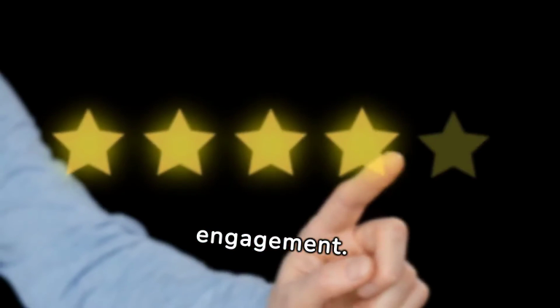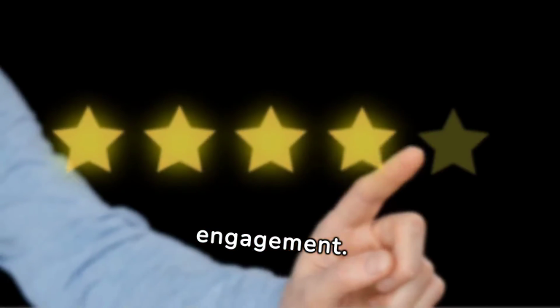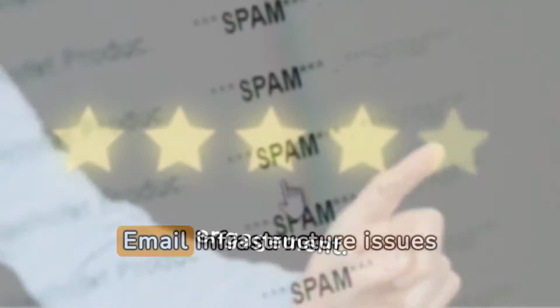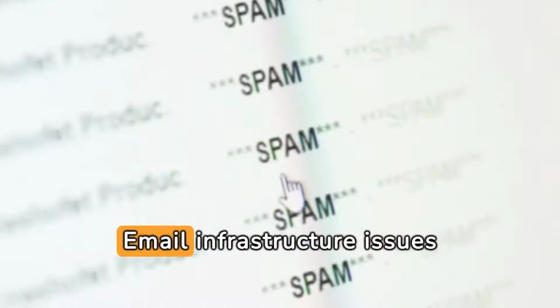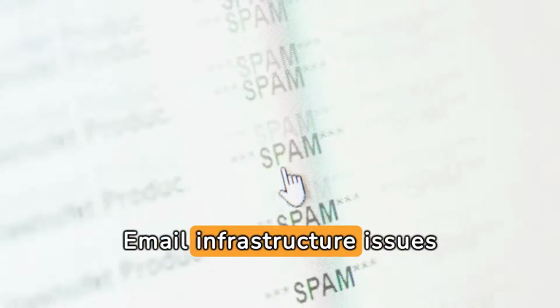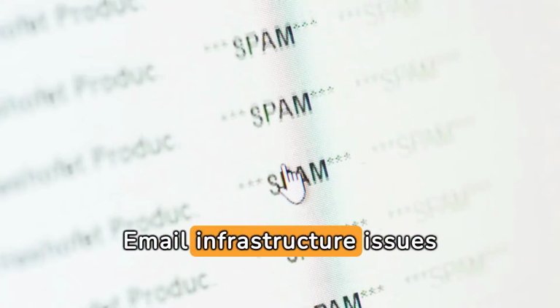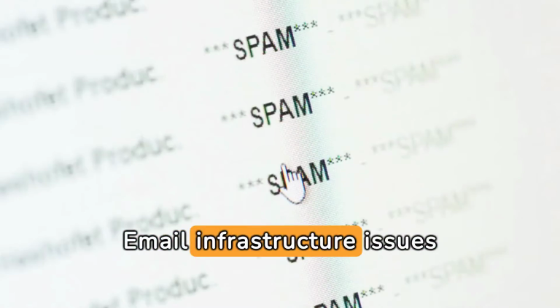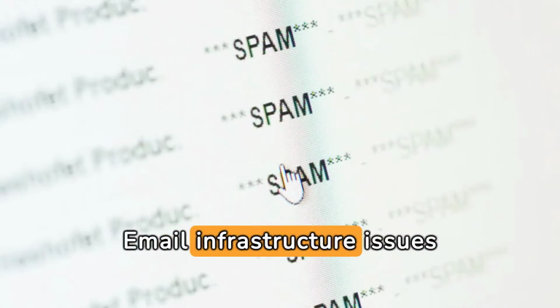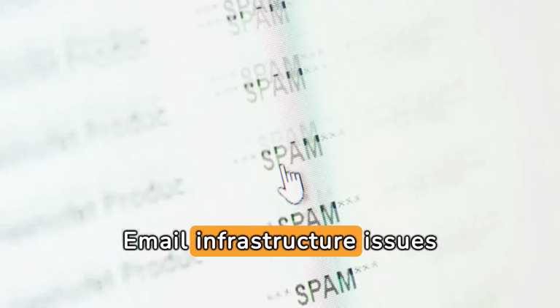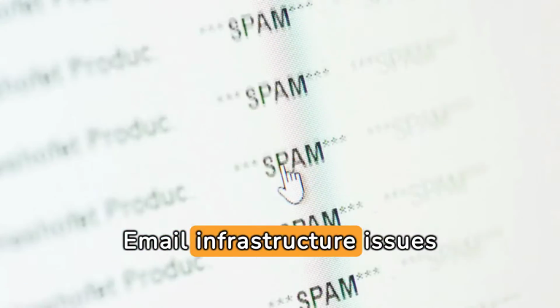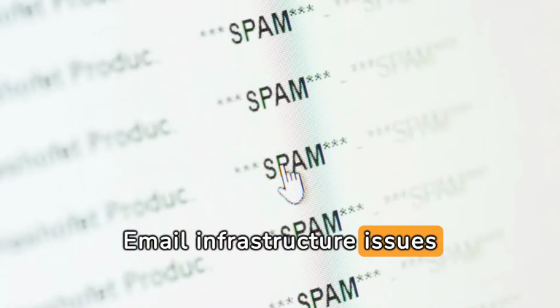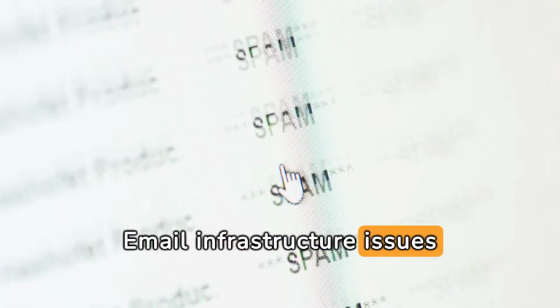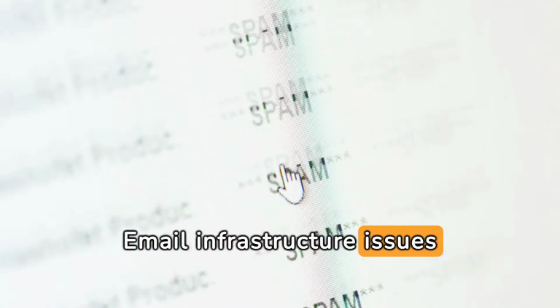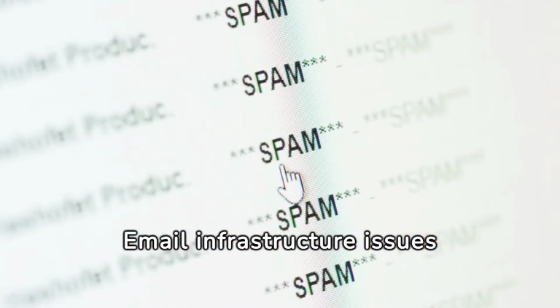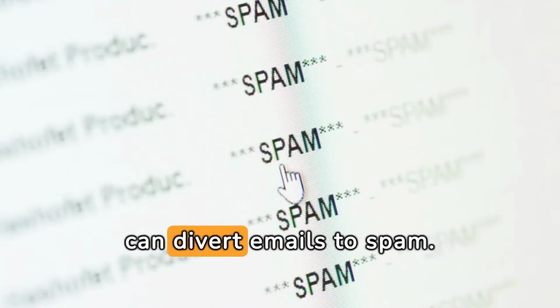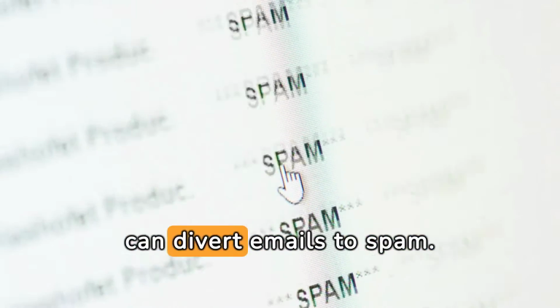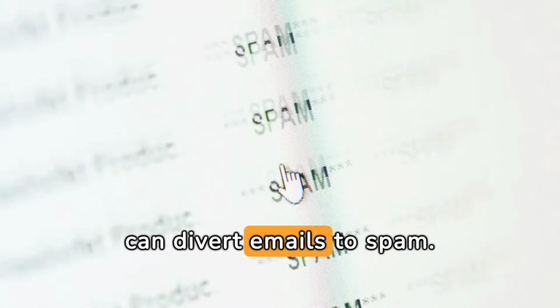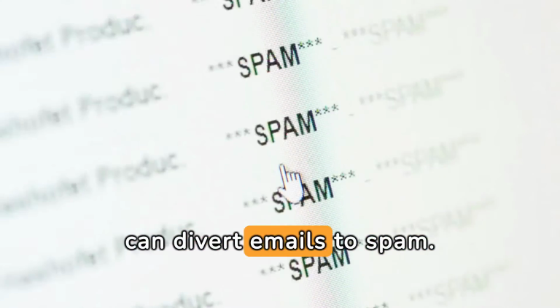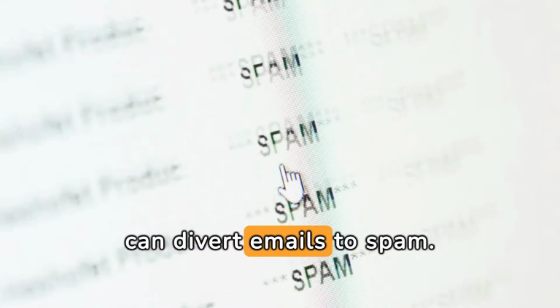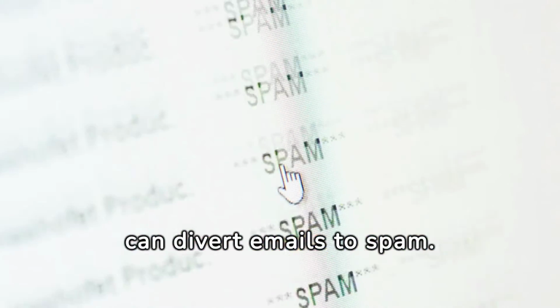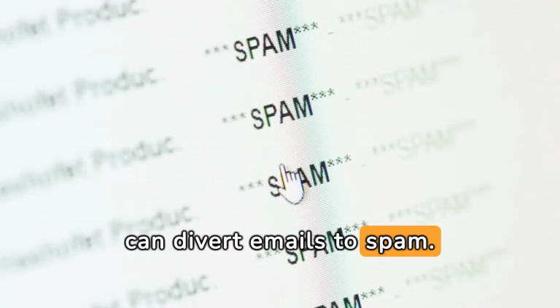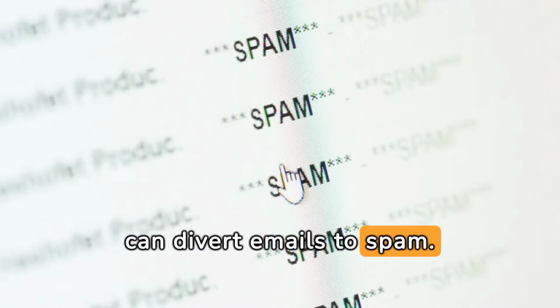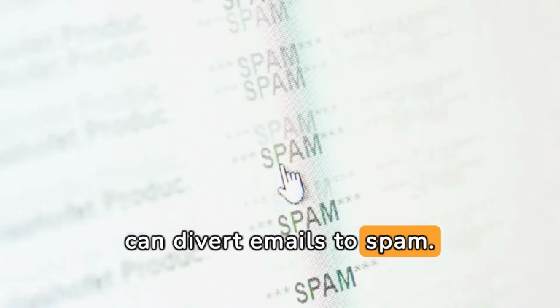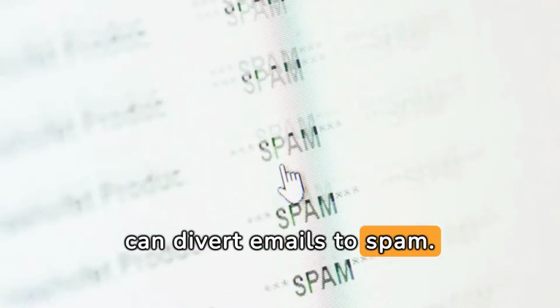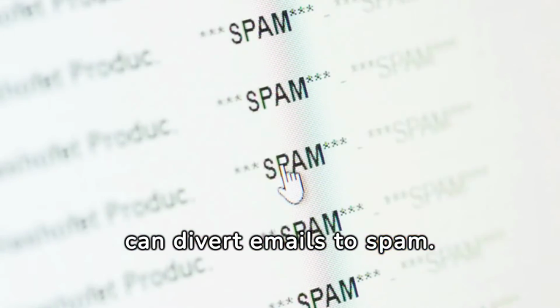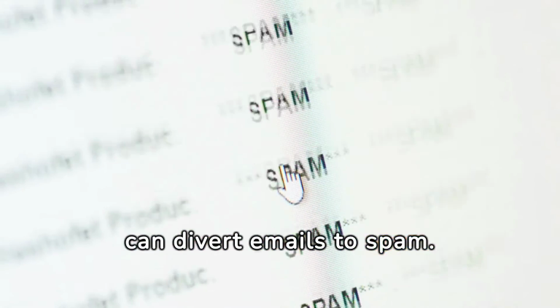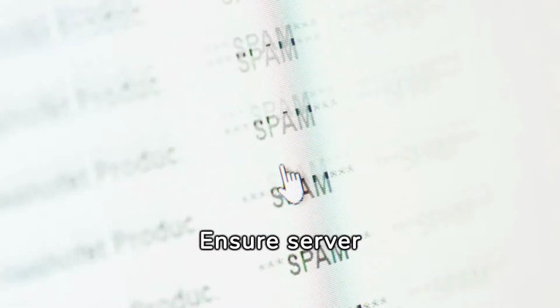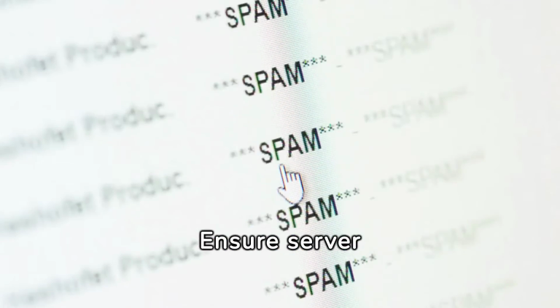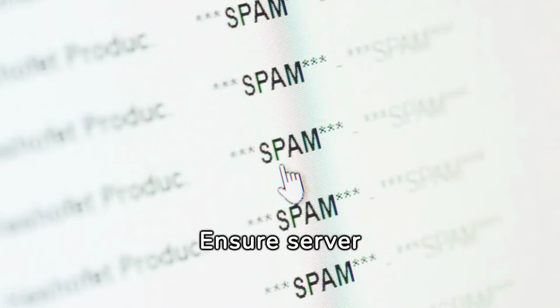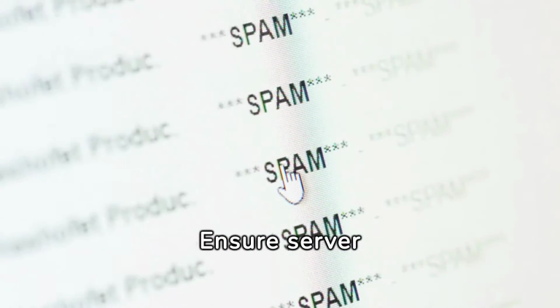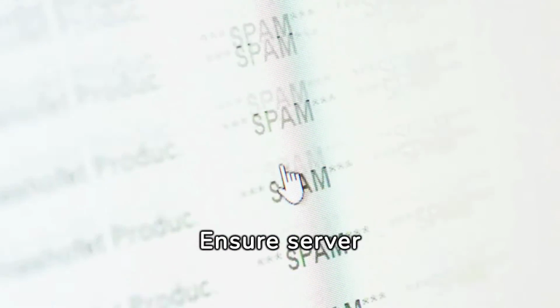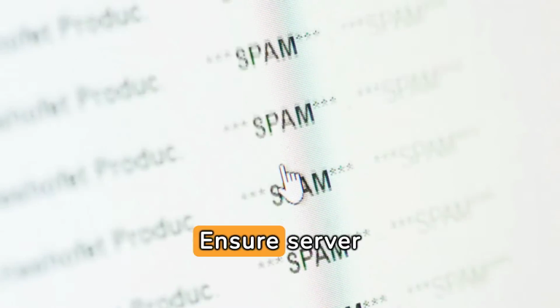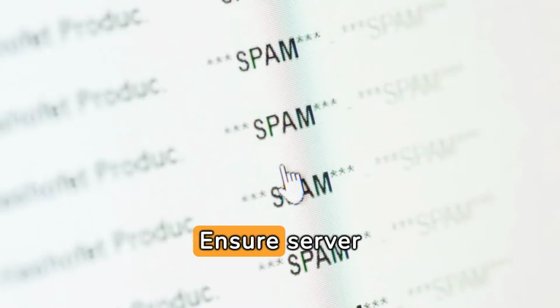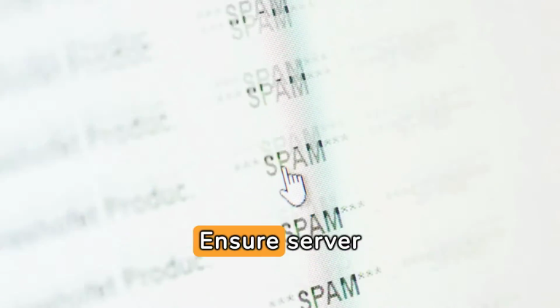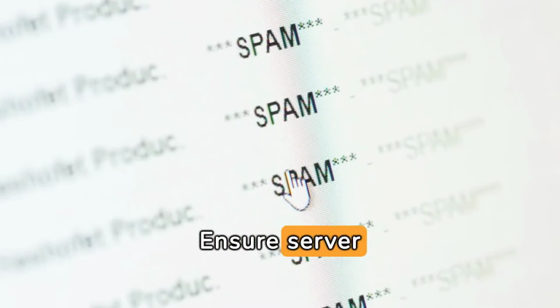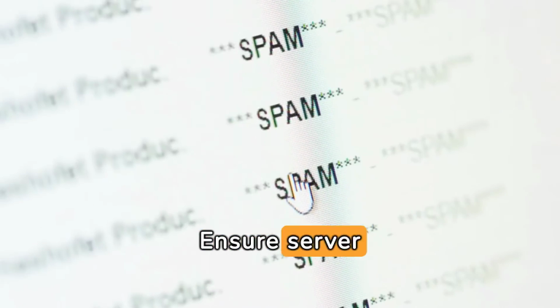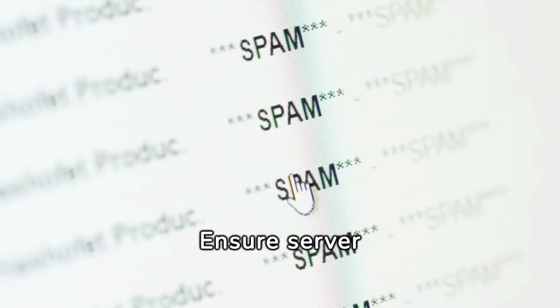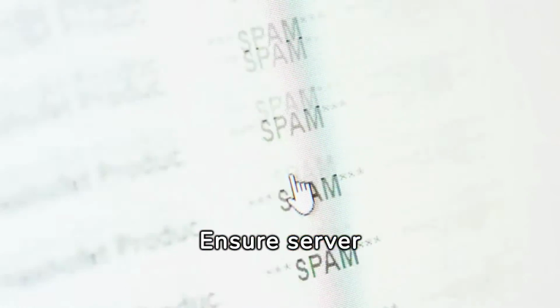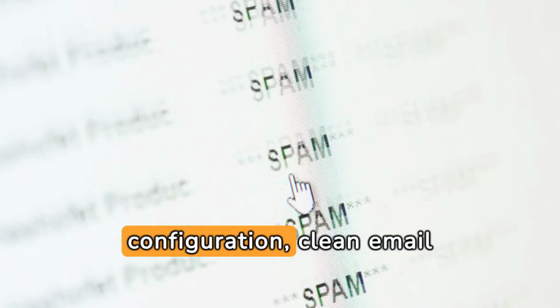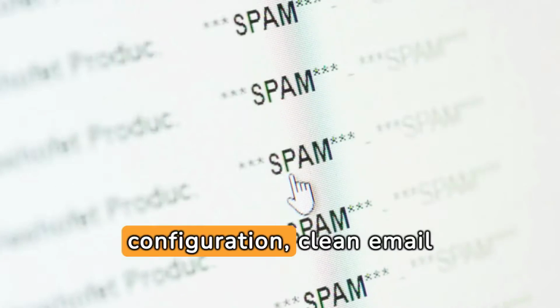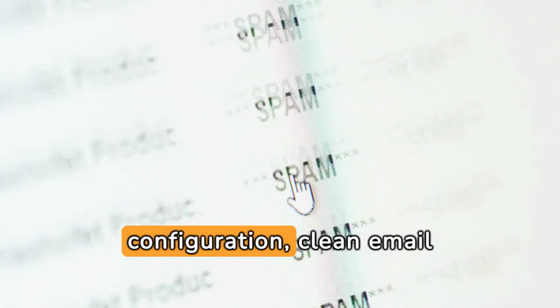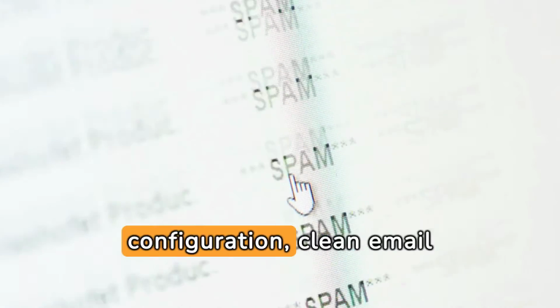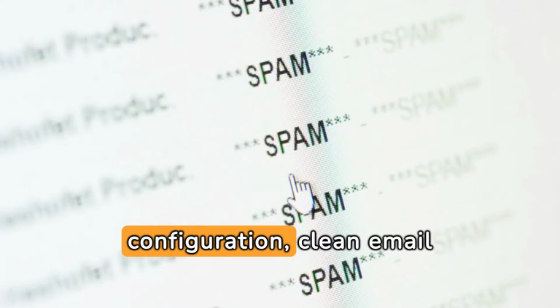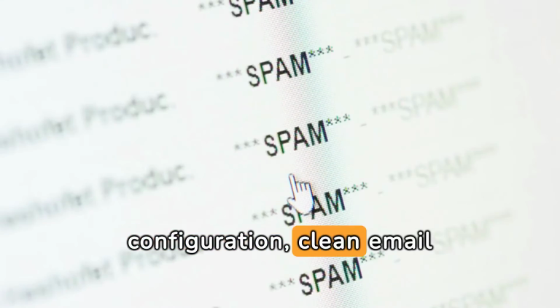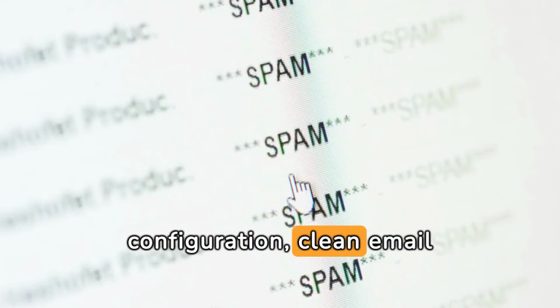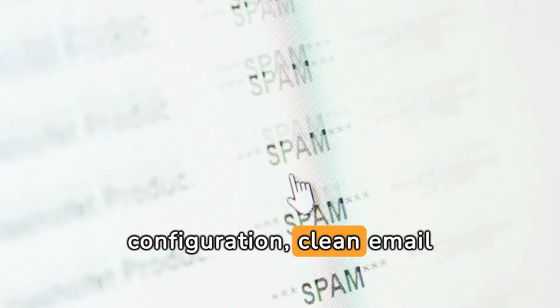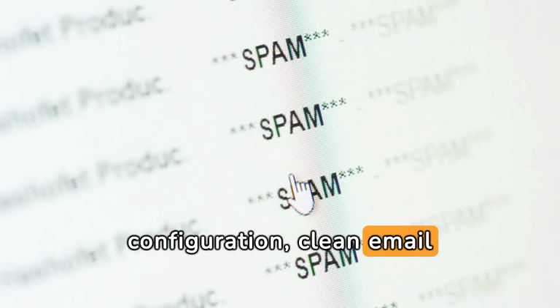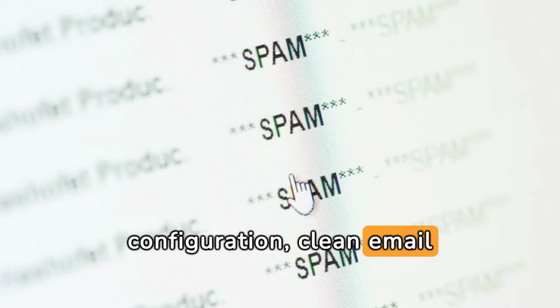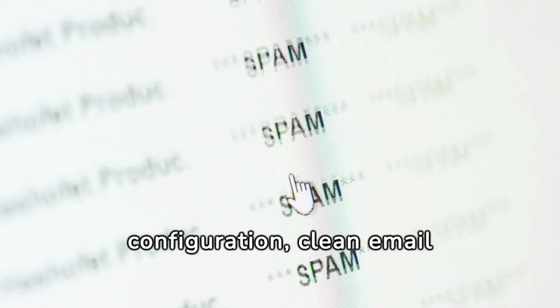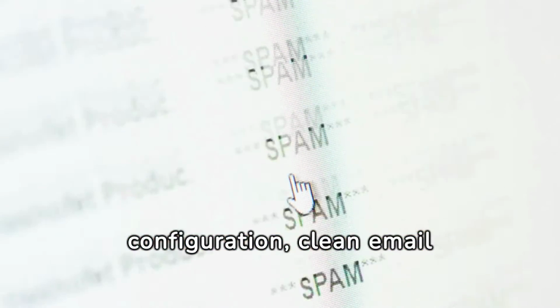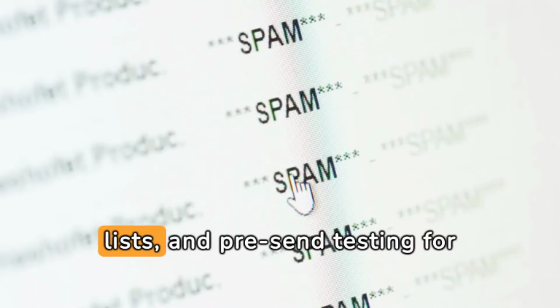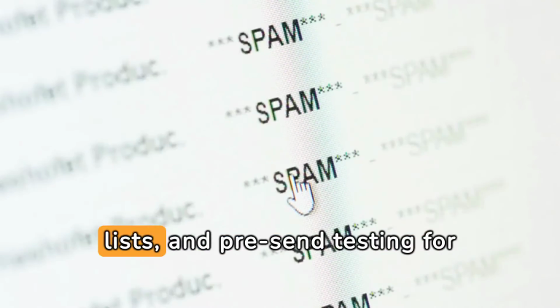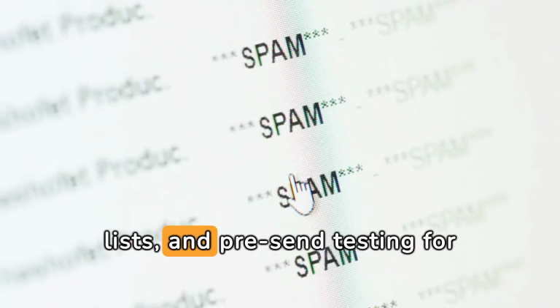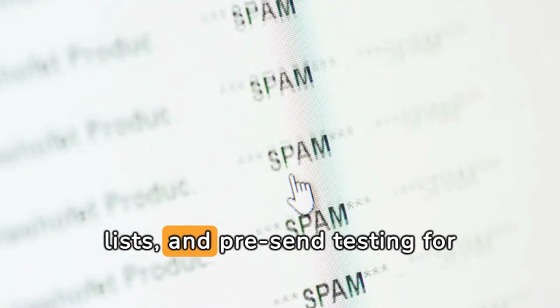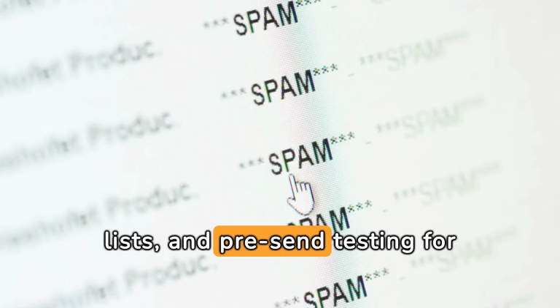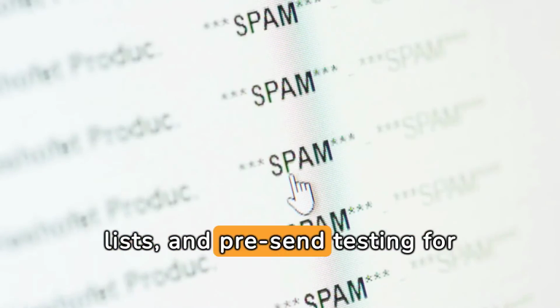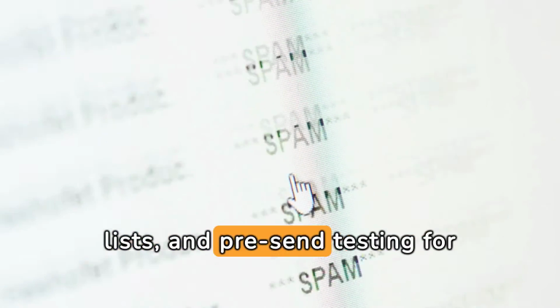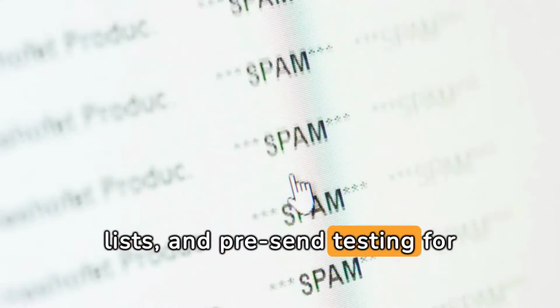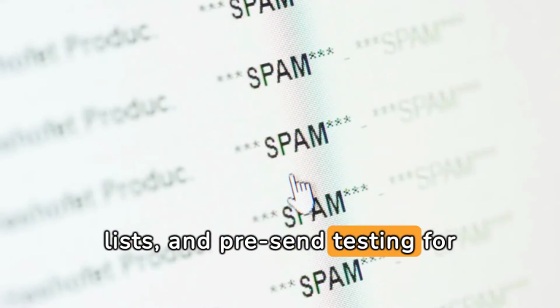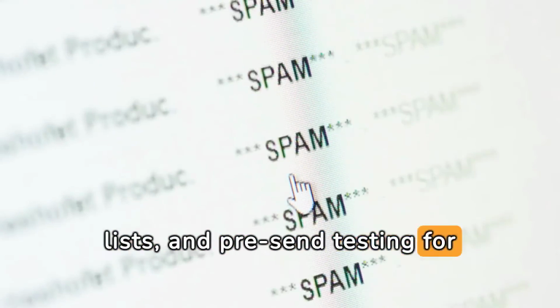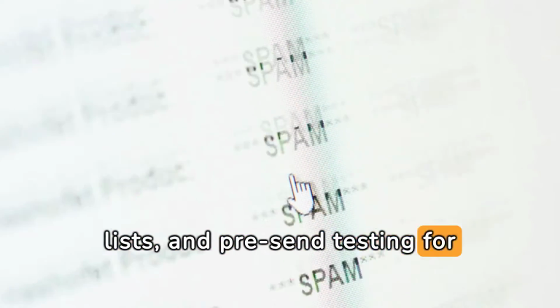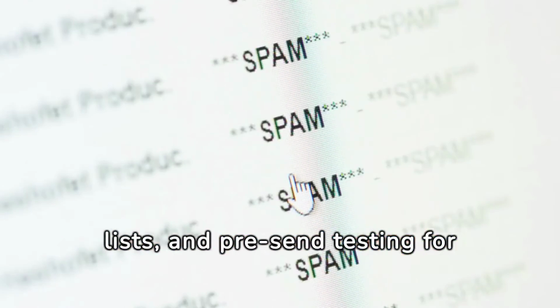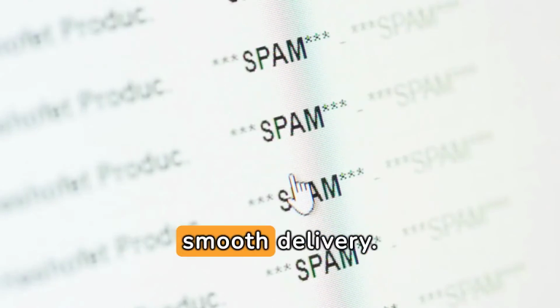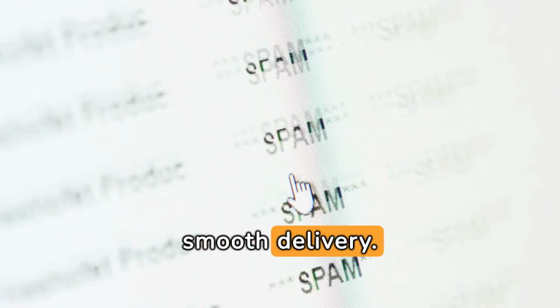Email infrastructure issues can divert emails to spam. Ensure proper server configuration, clean email lists, and pre-send testing for smooth delivery.